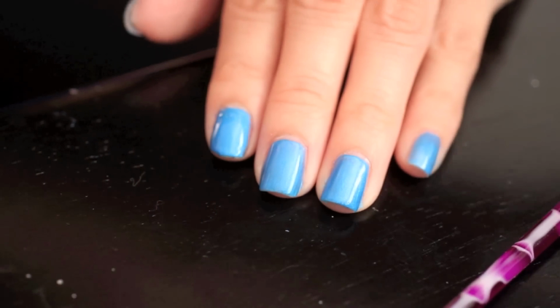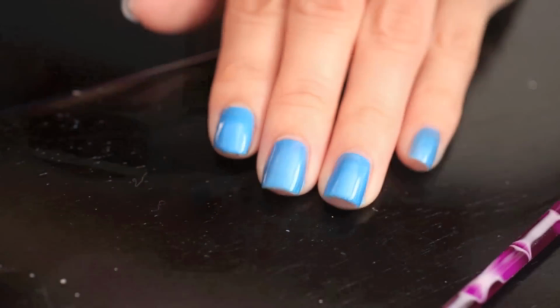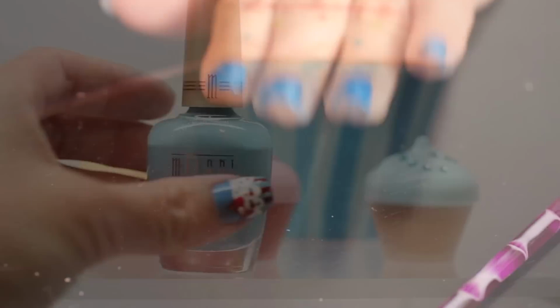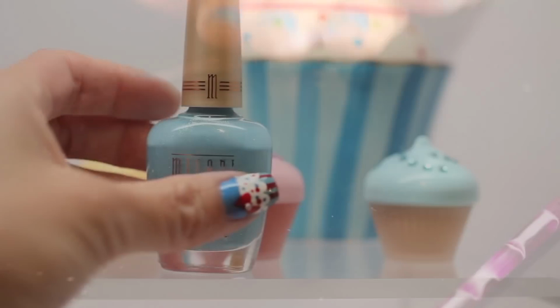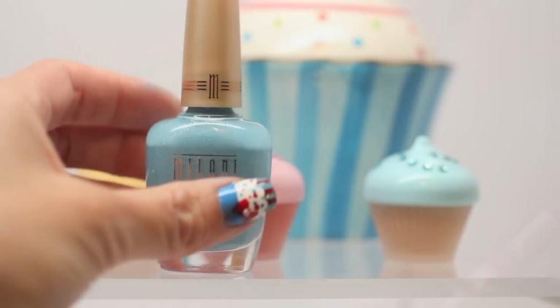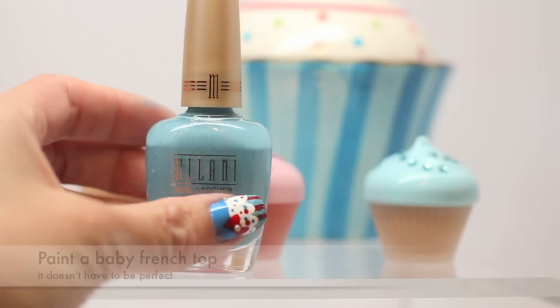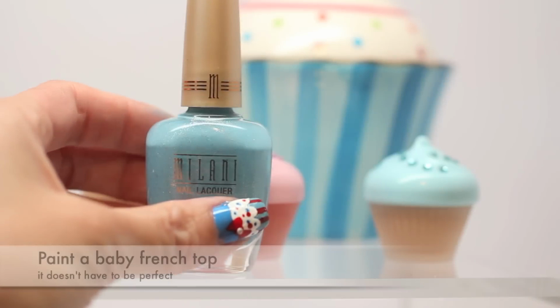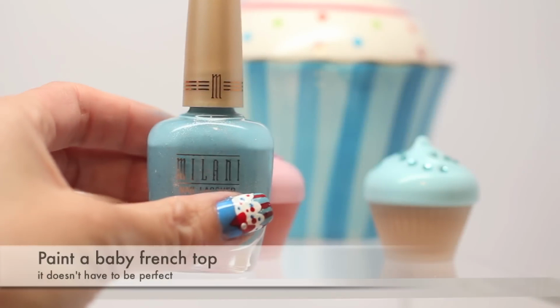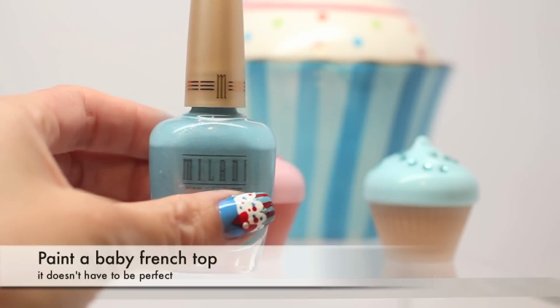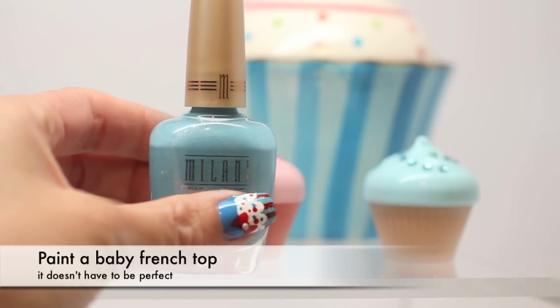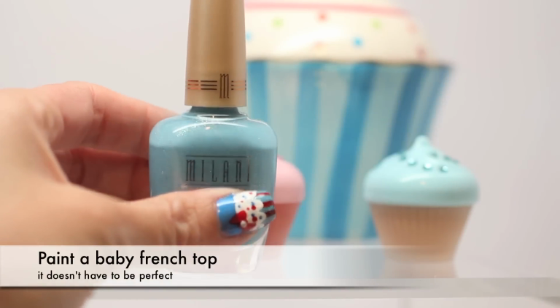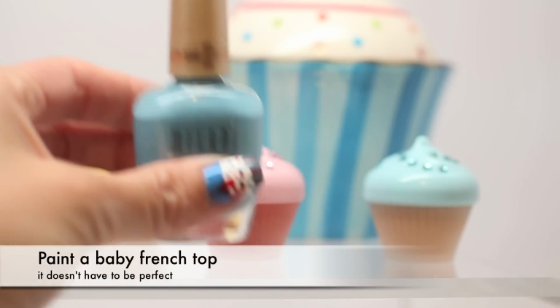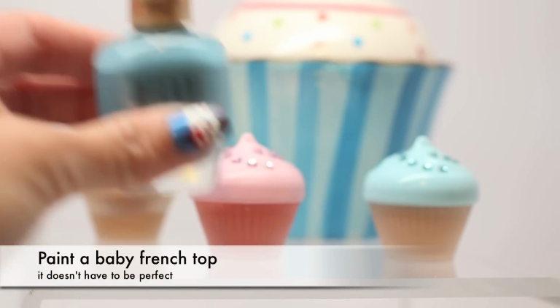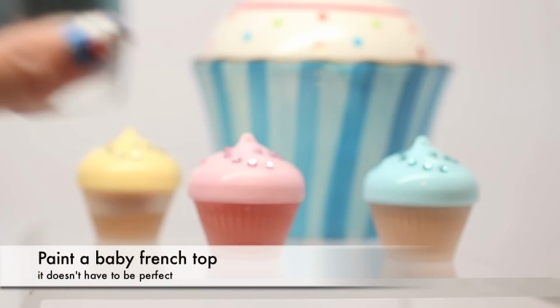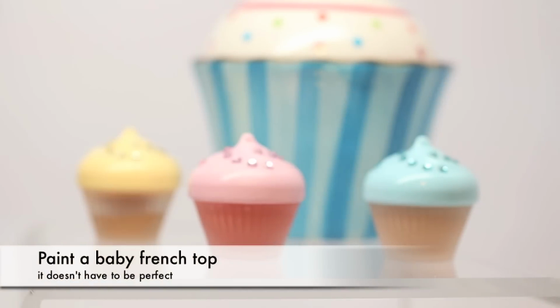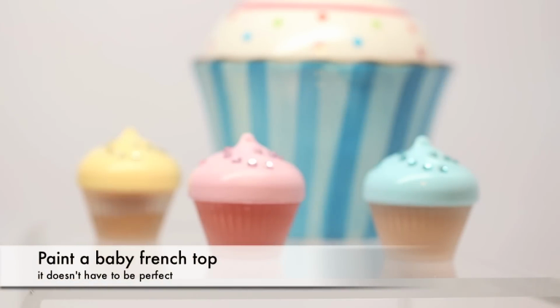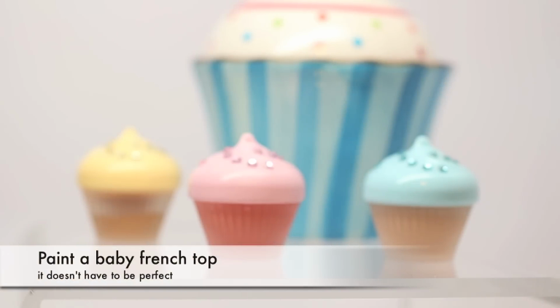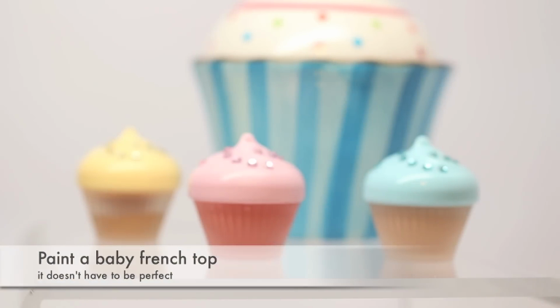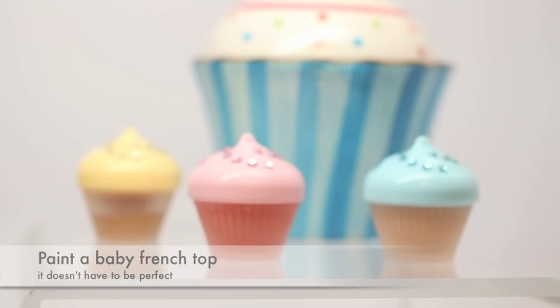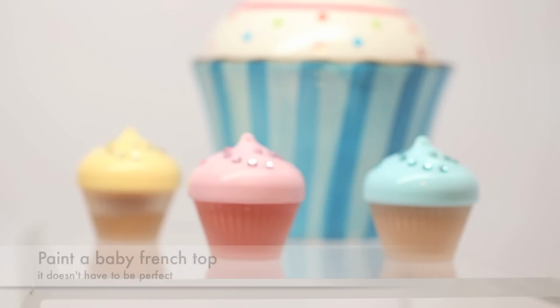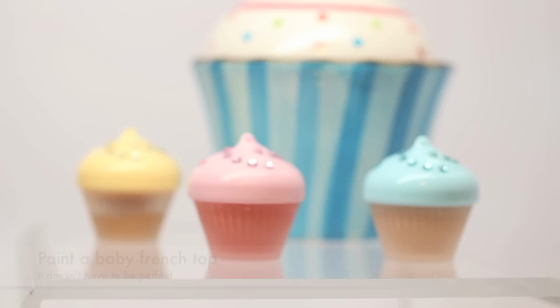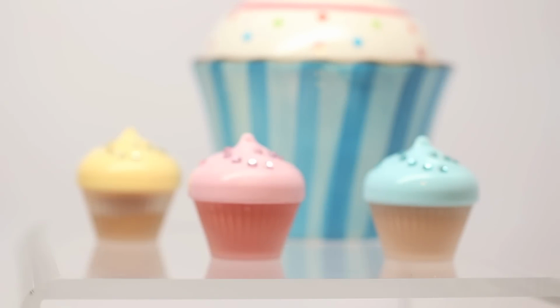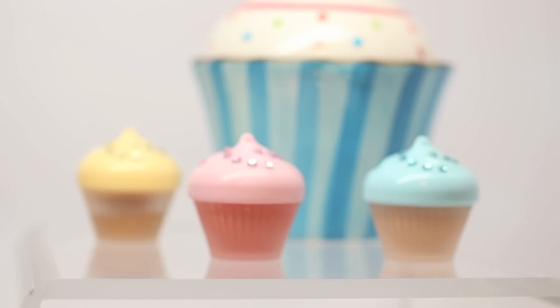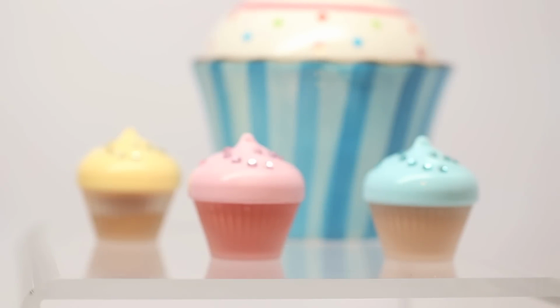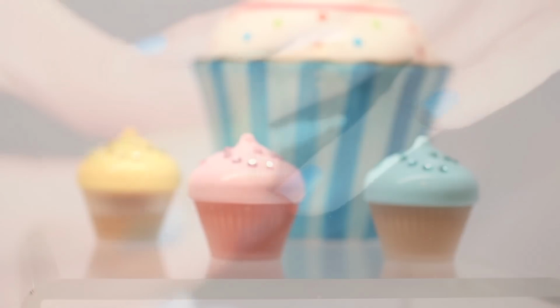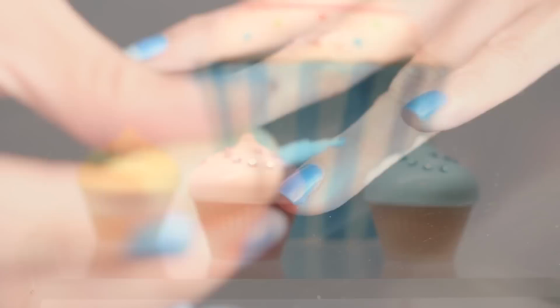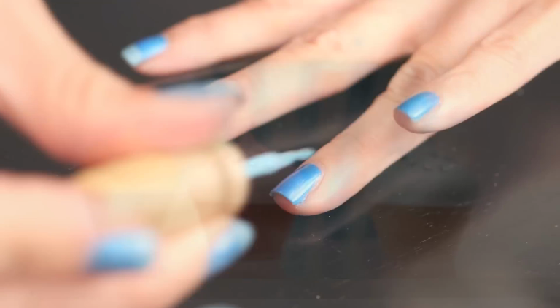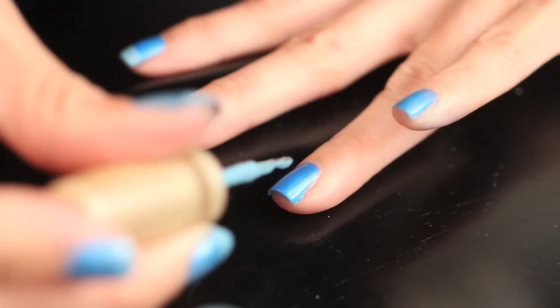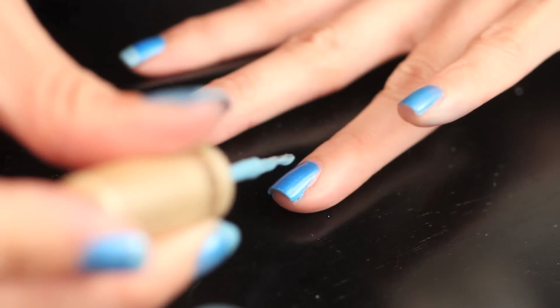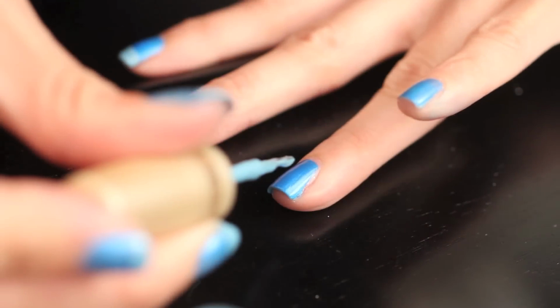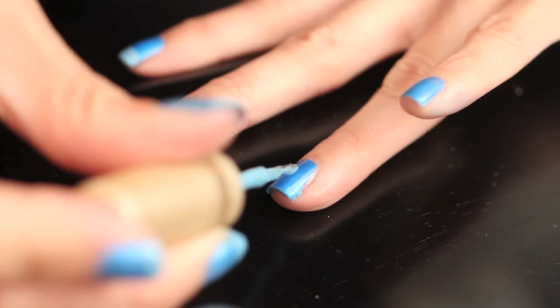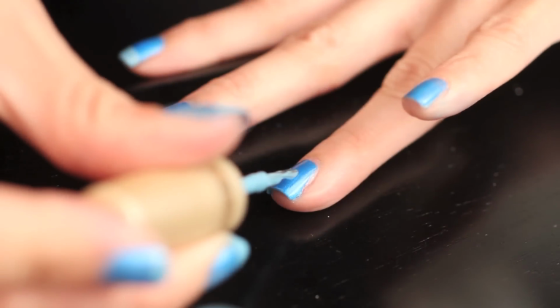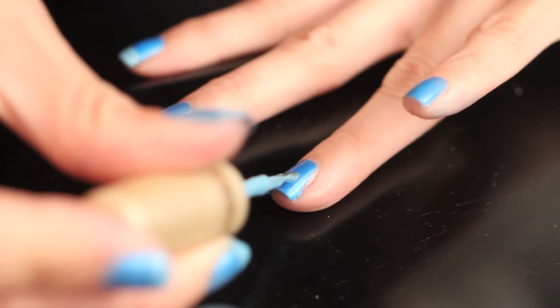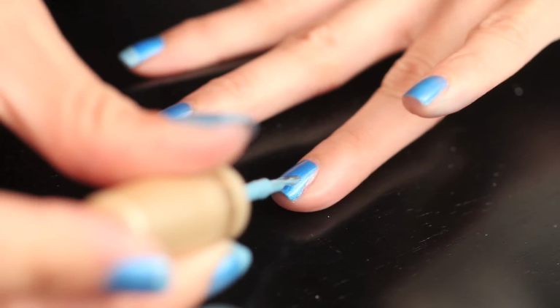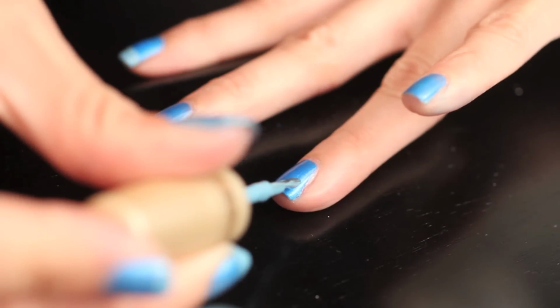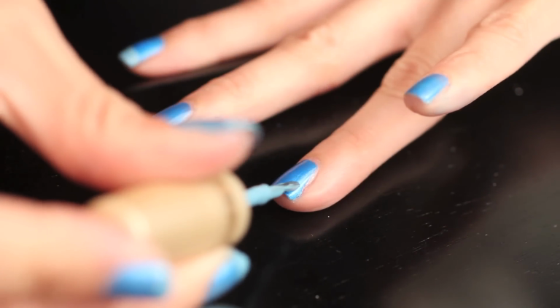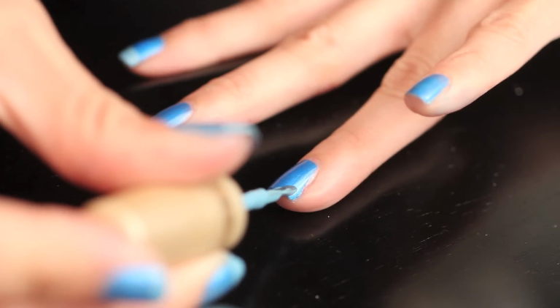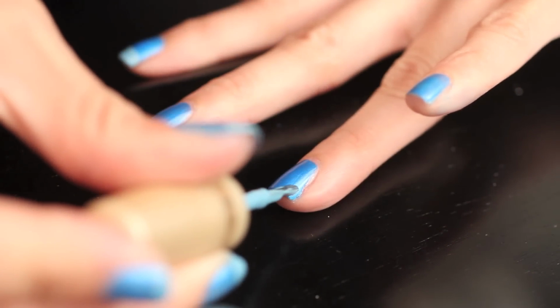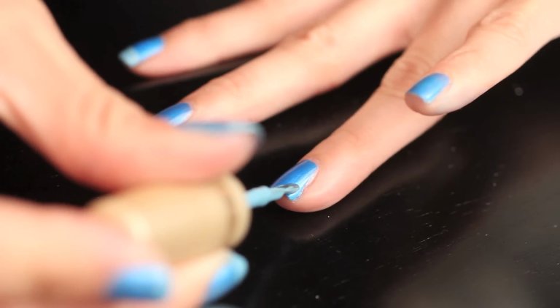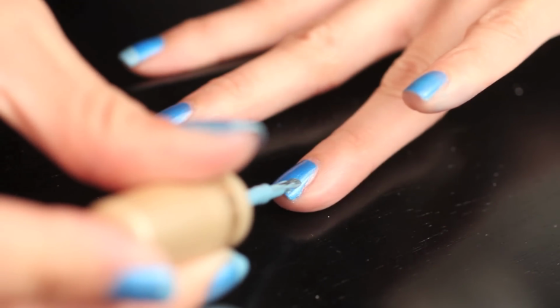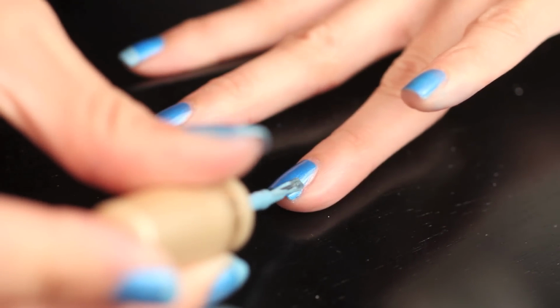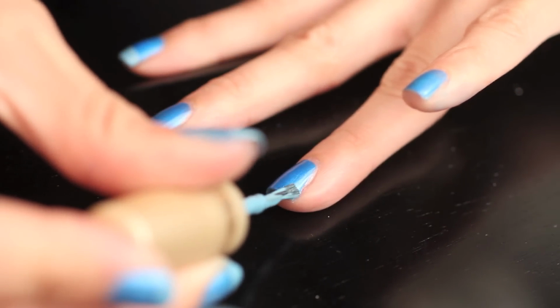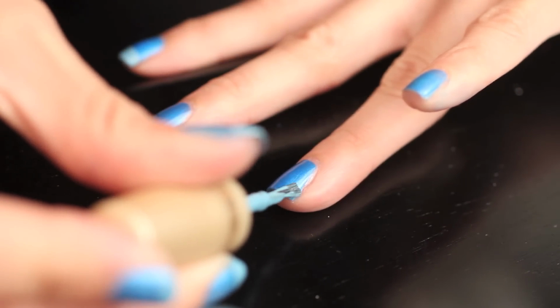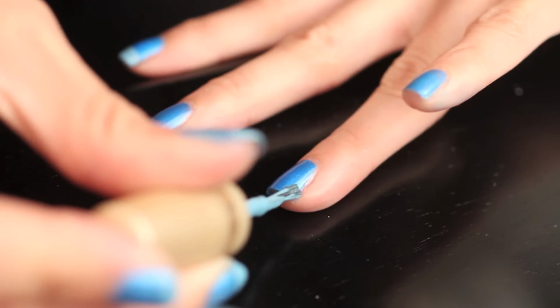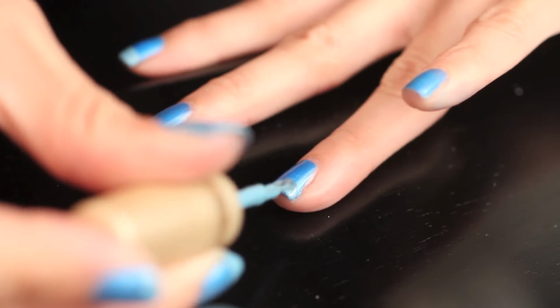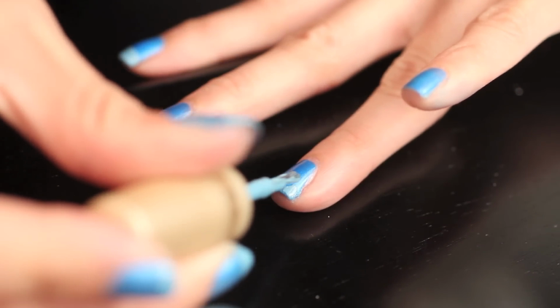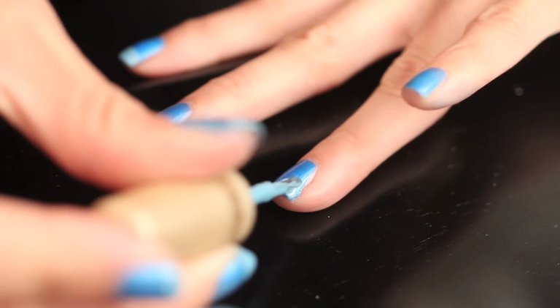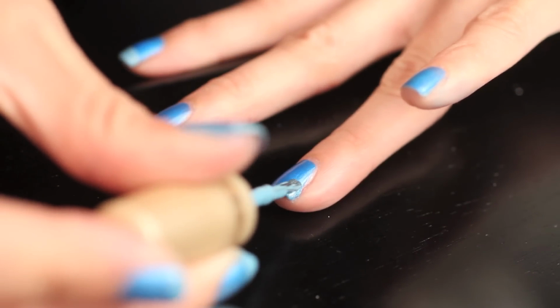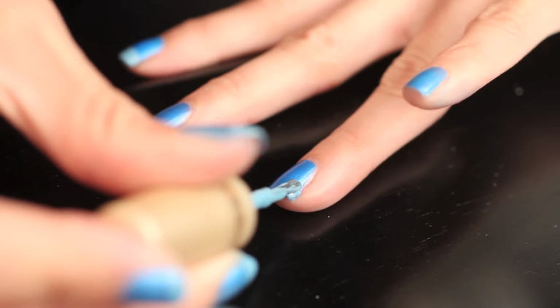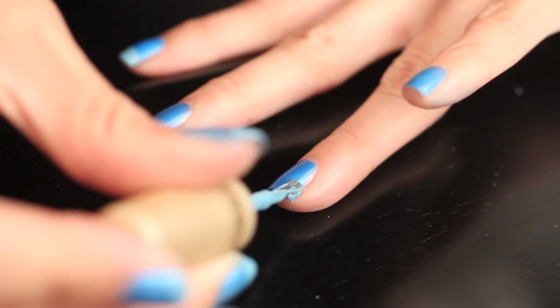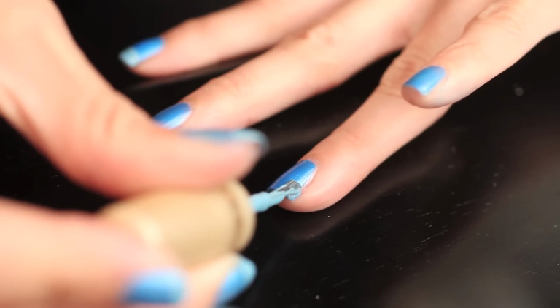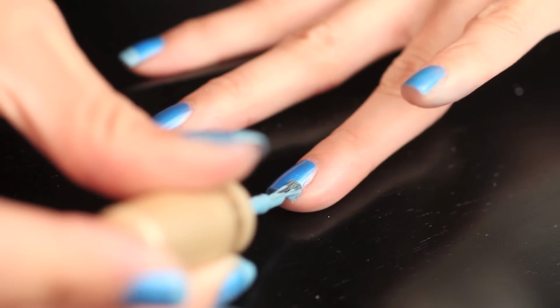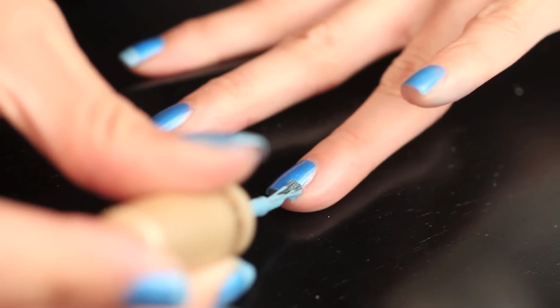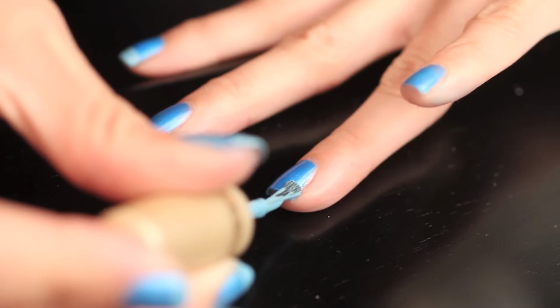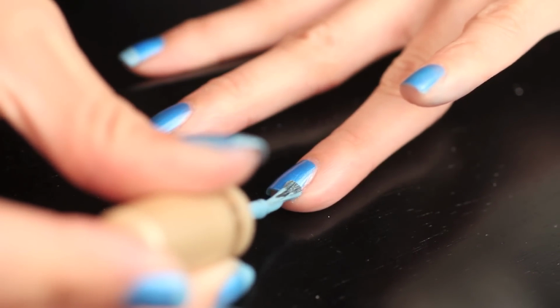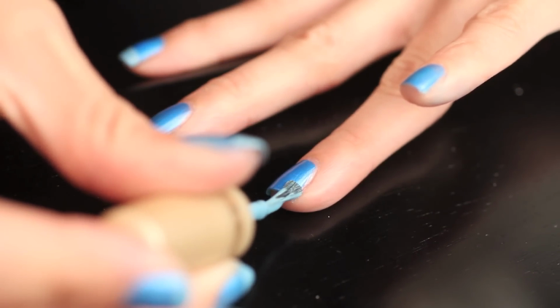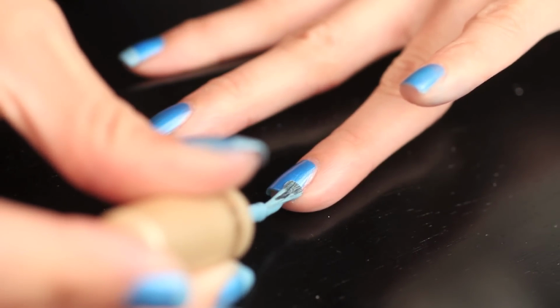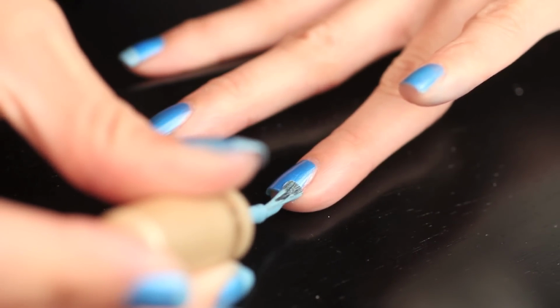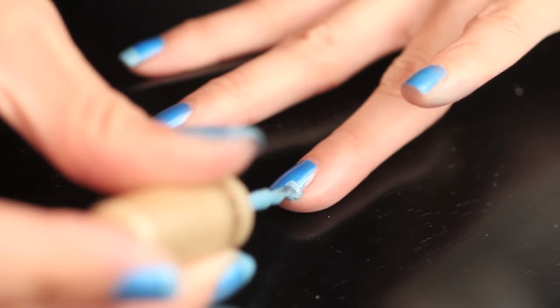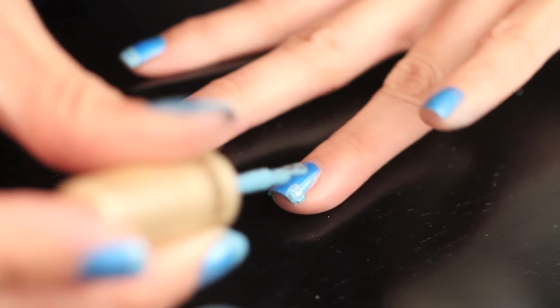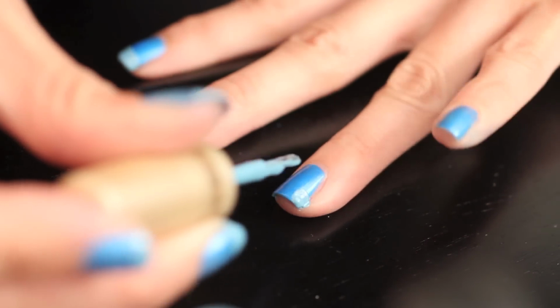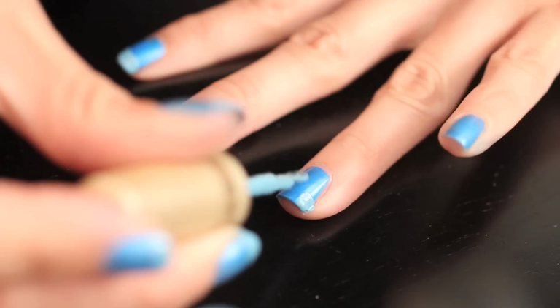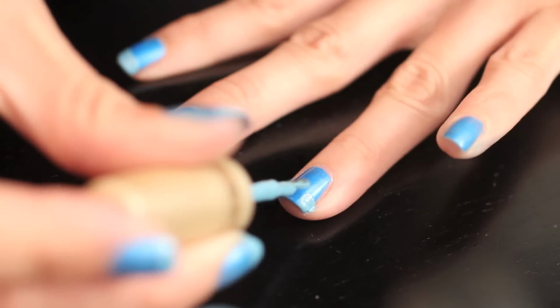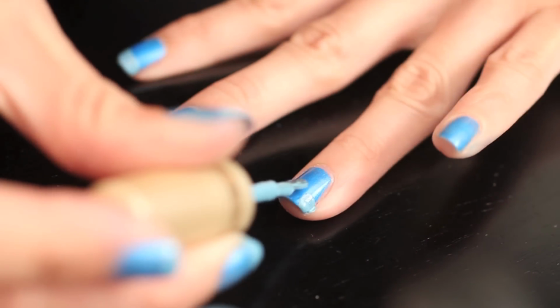Now paint on an icy blue French tip. It doesn't have to be perfect, but you want to make sure it completely dries to avoid smudging.